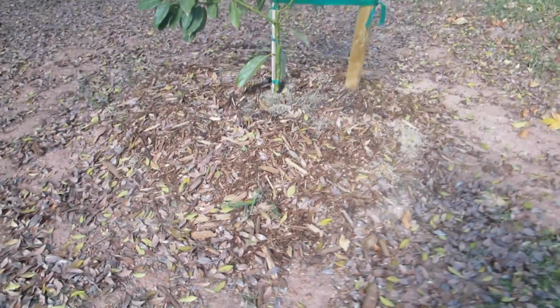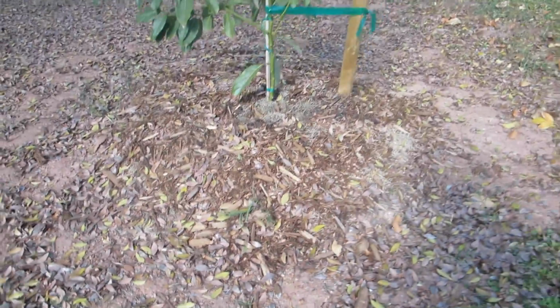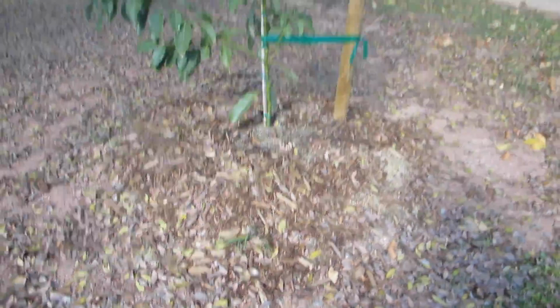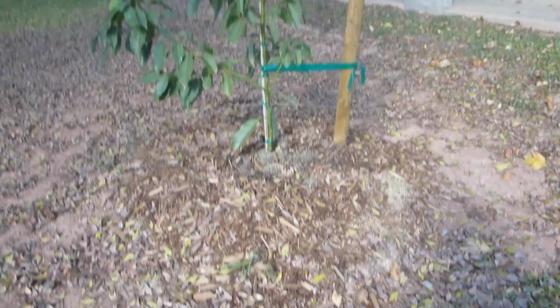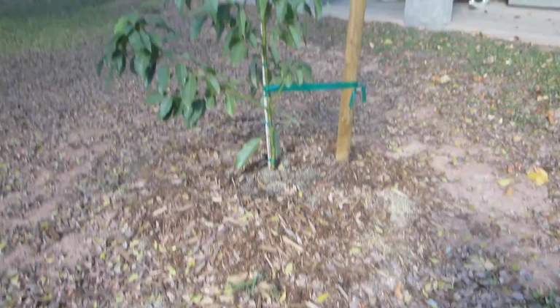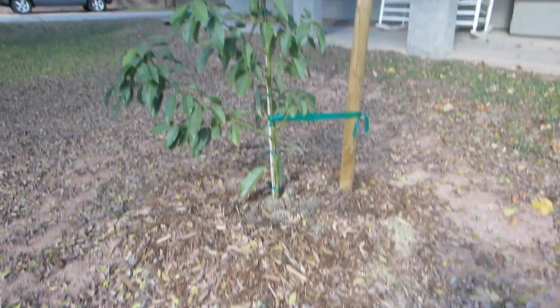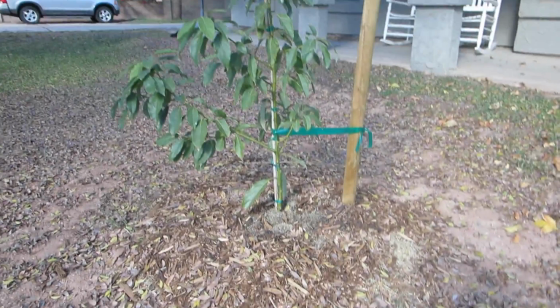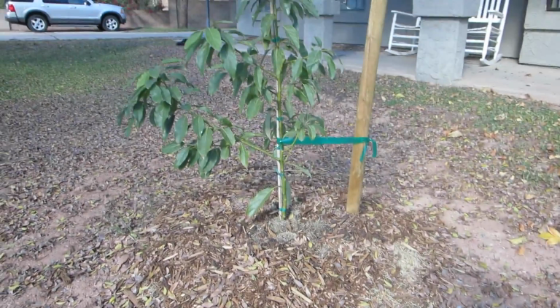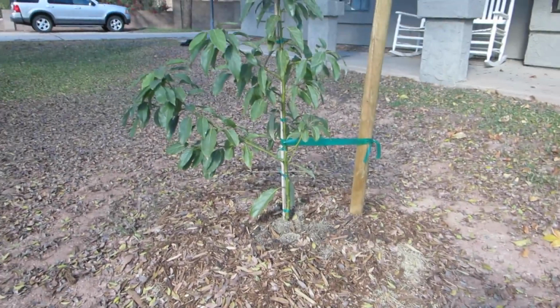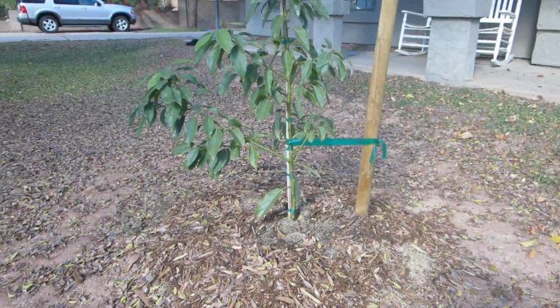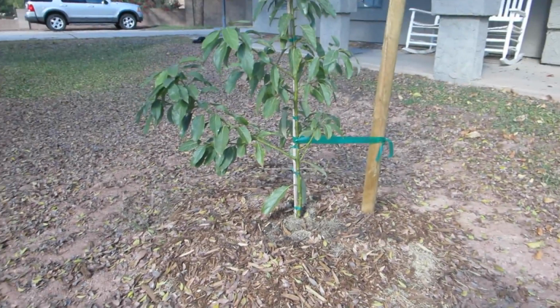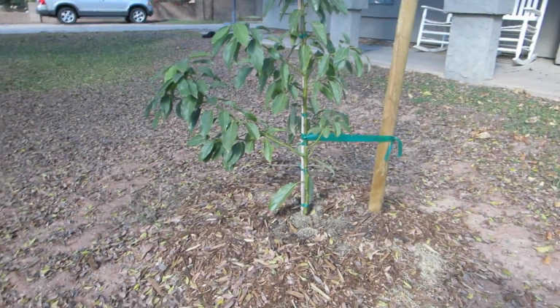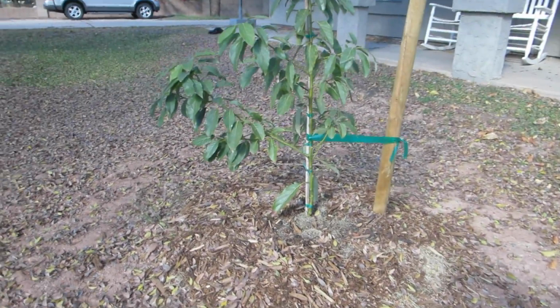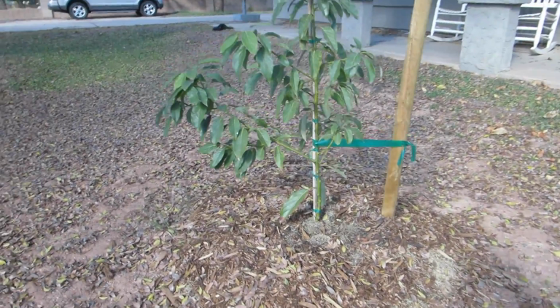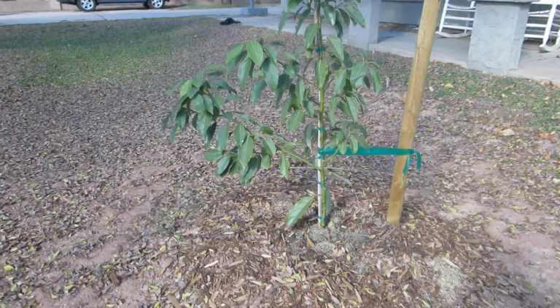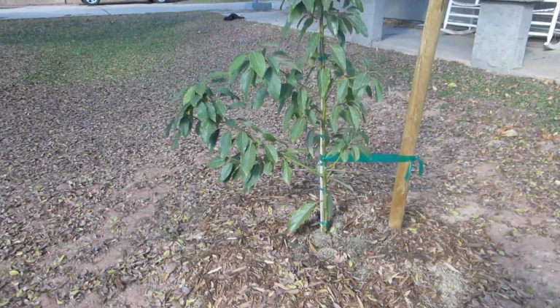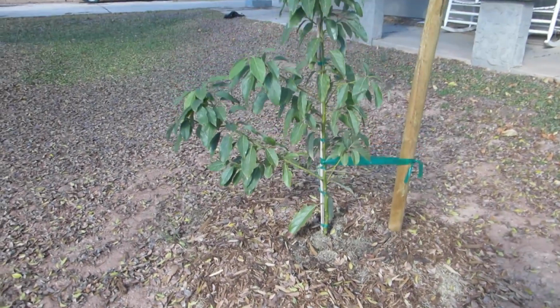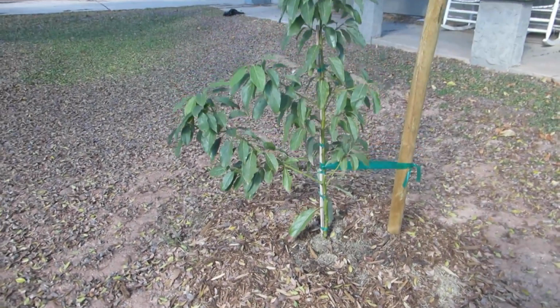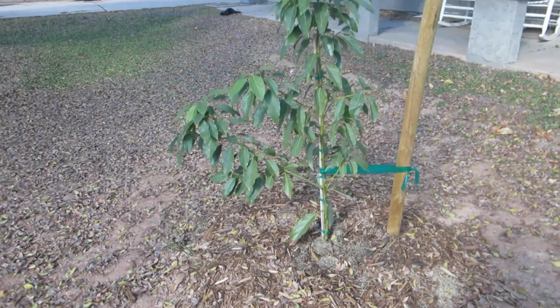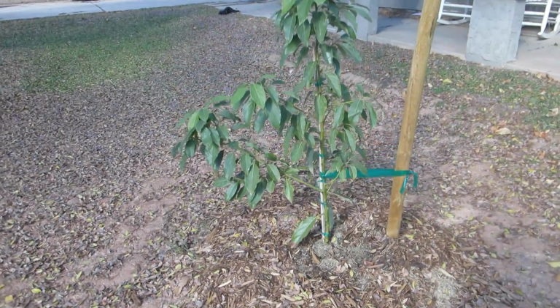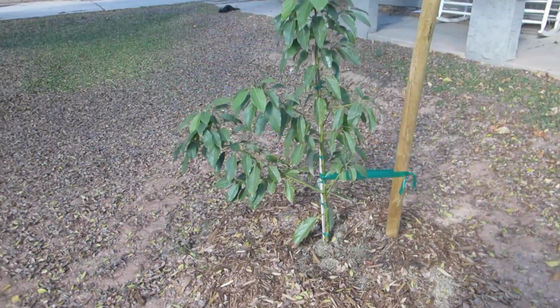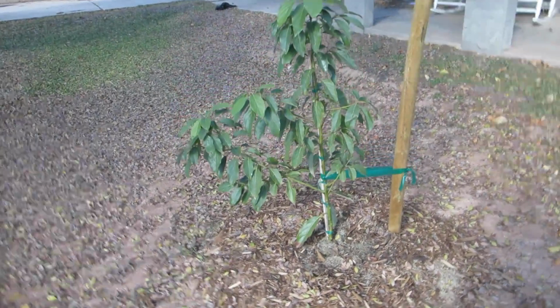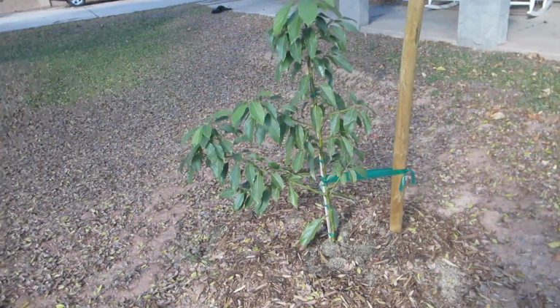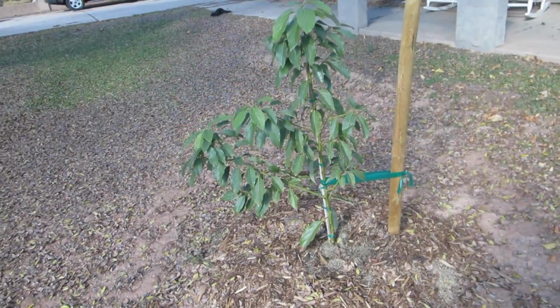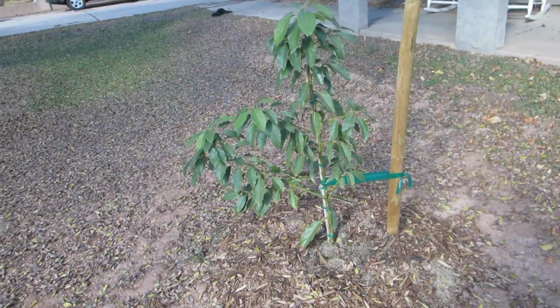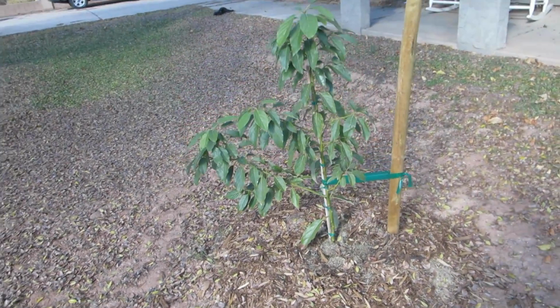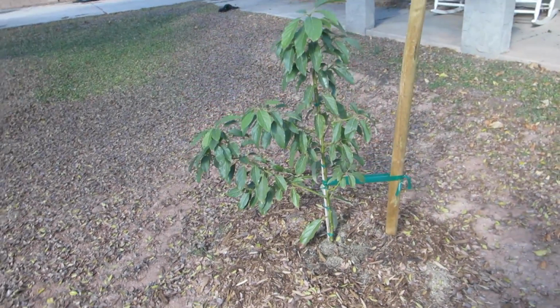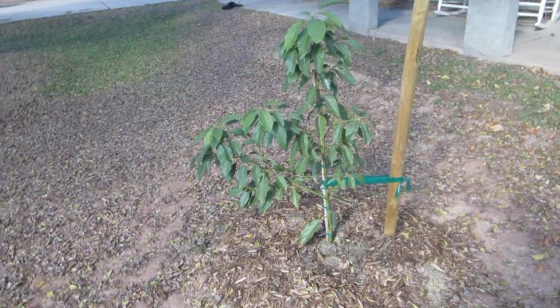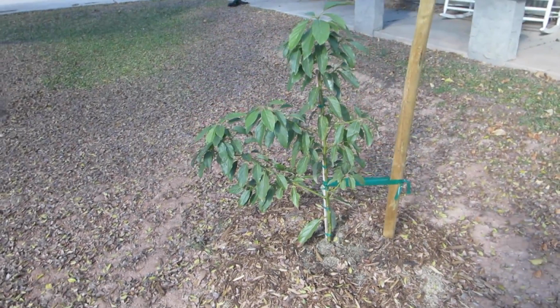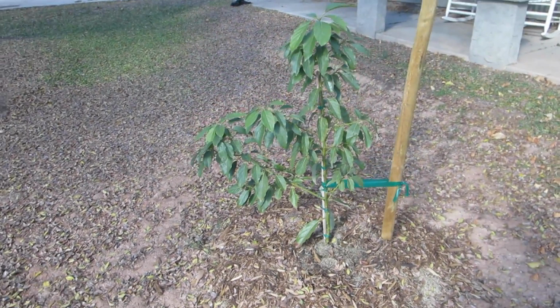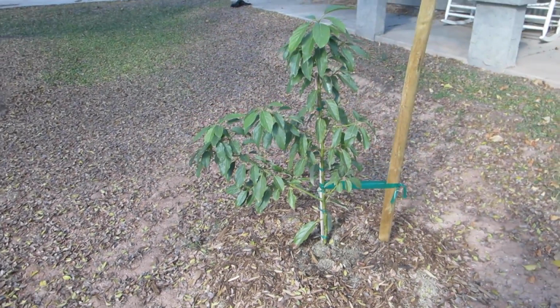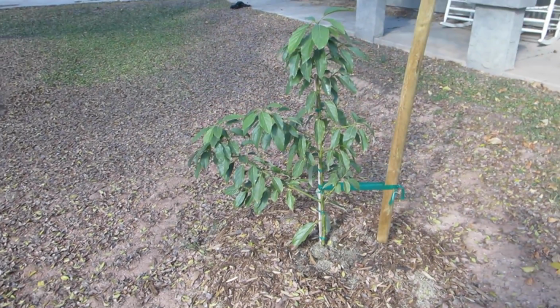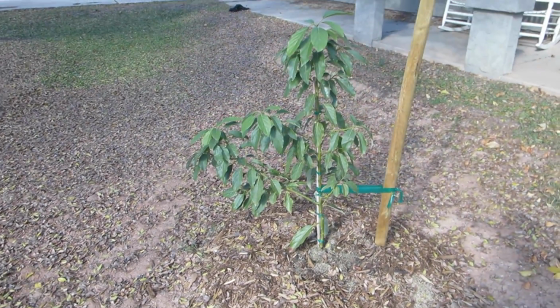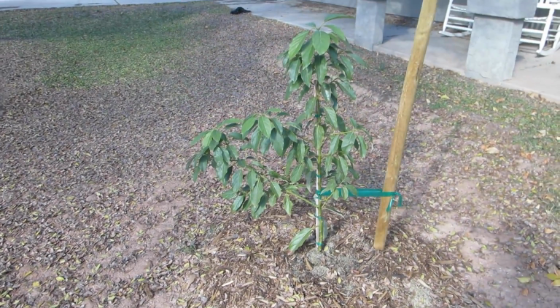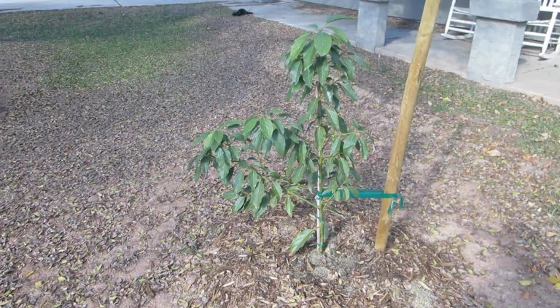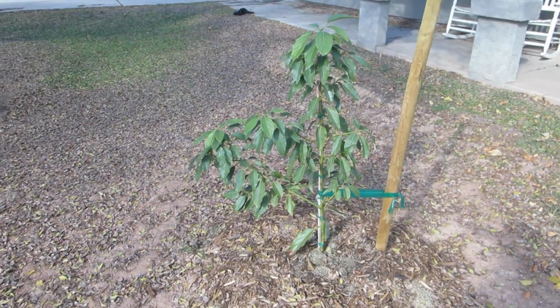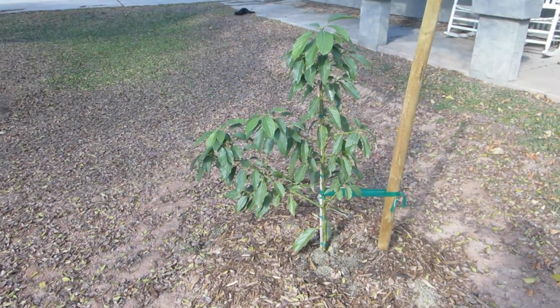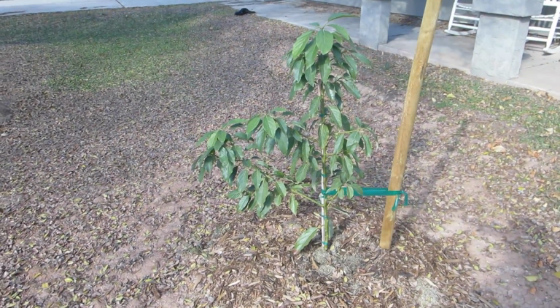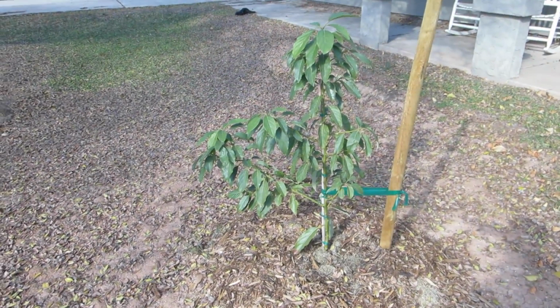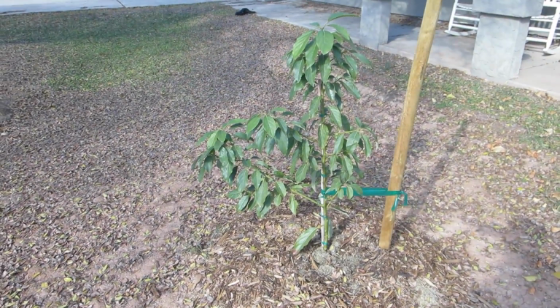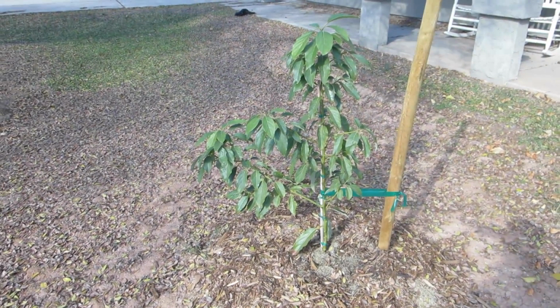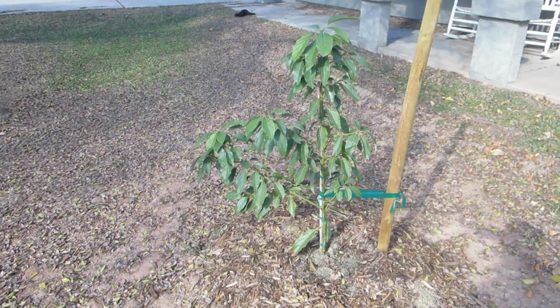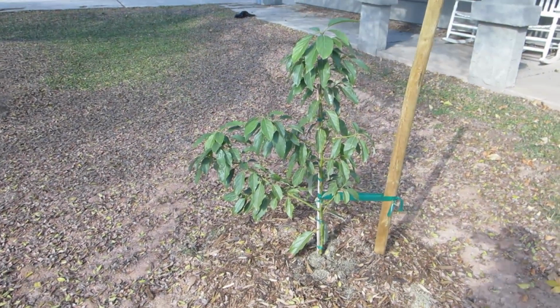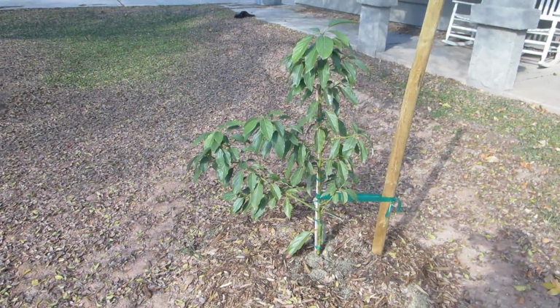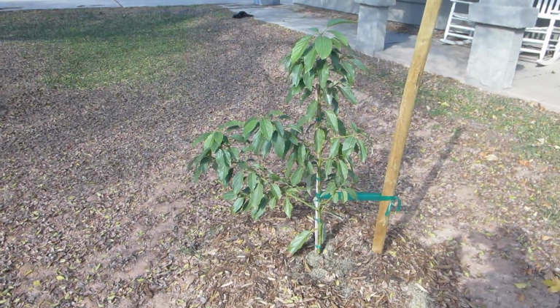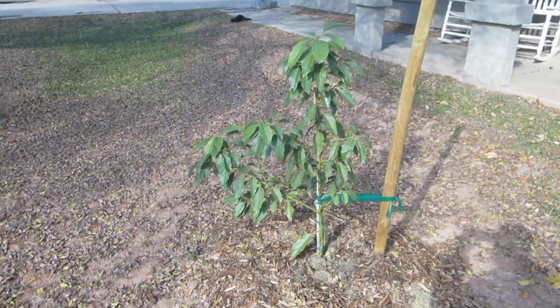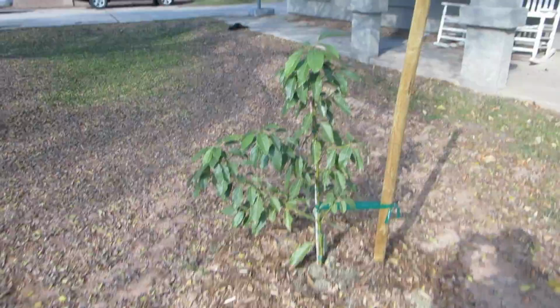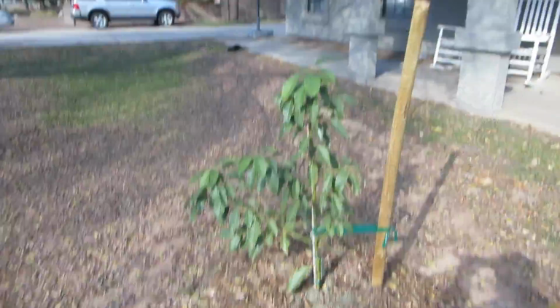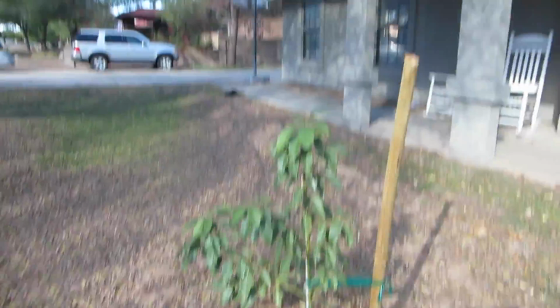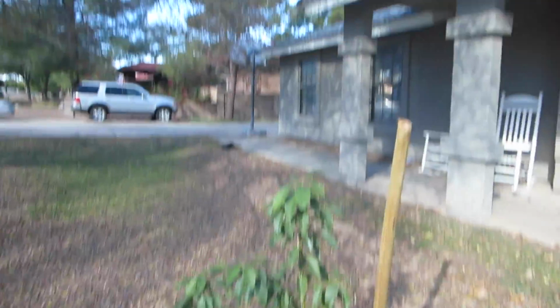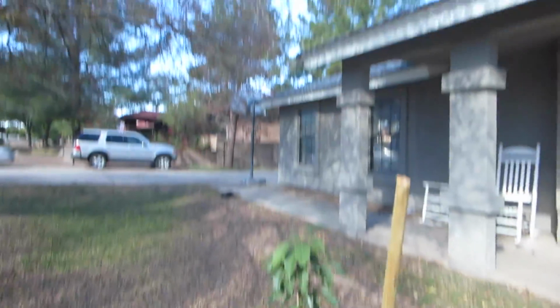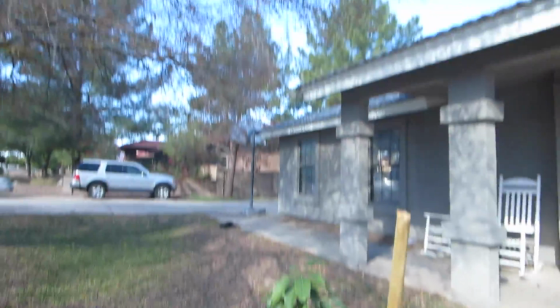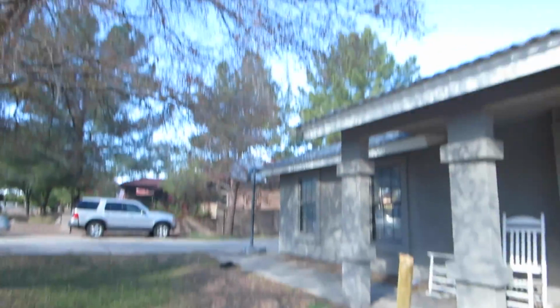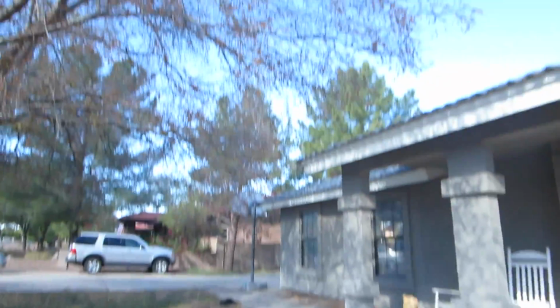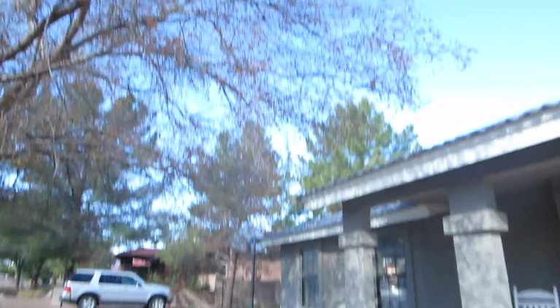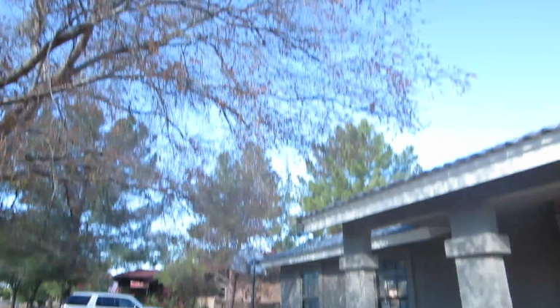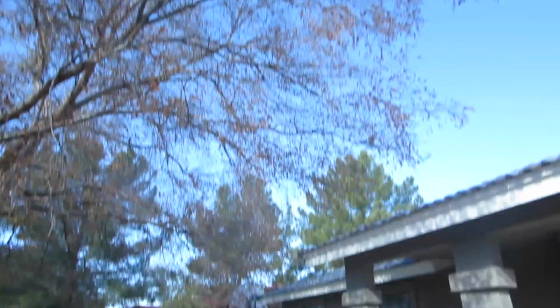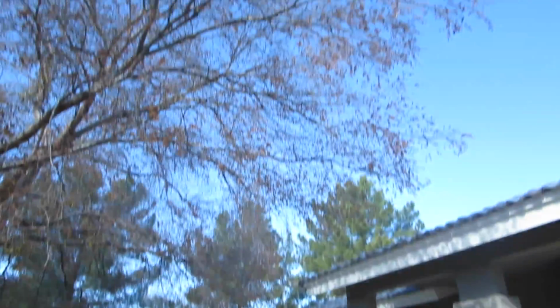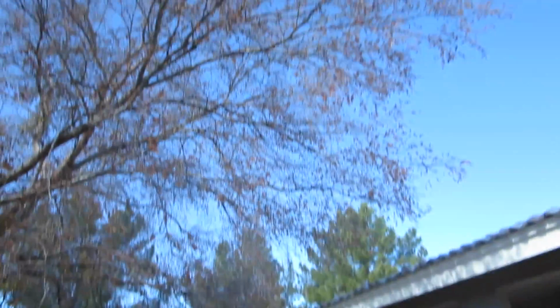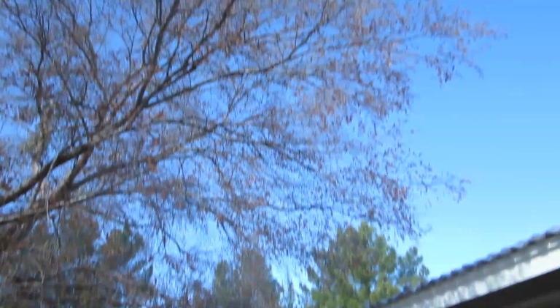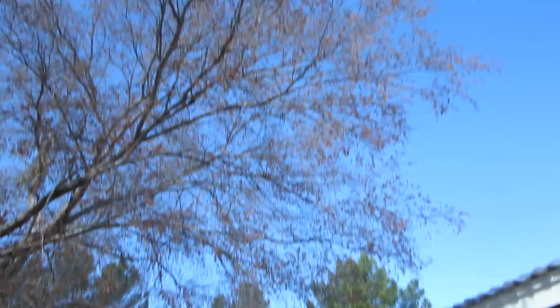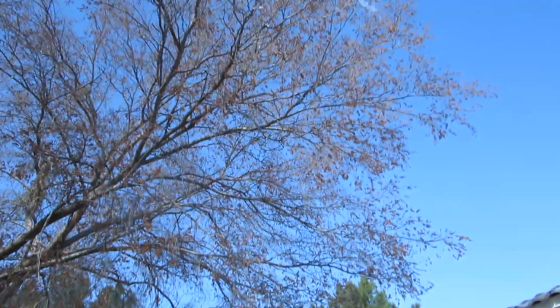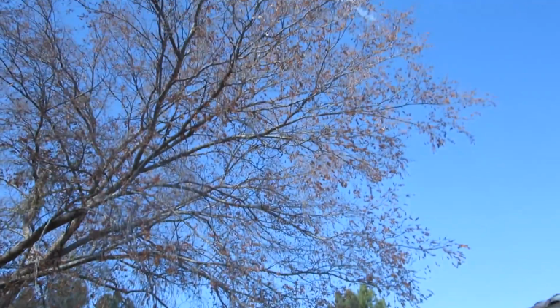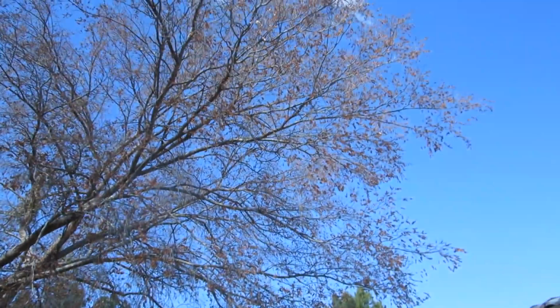I'm just kind of logging its growth because I am really excited. My goal is to get it like whoa, super high.